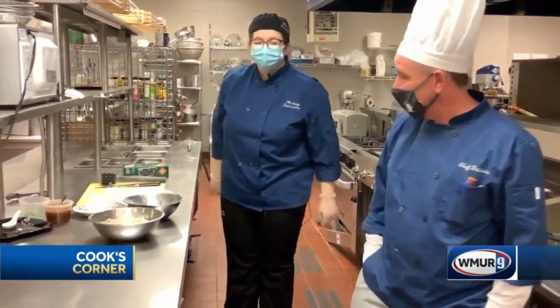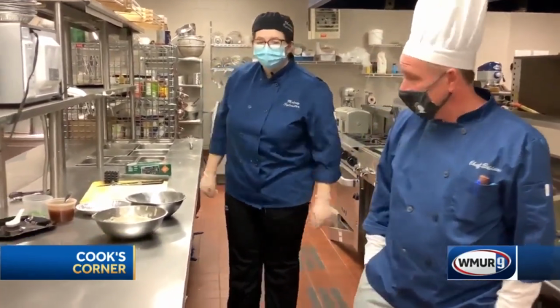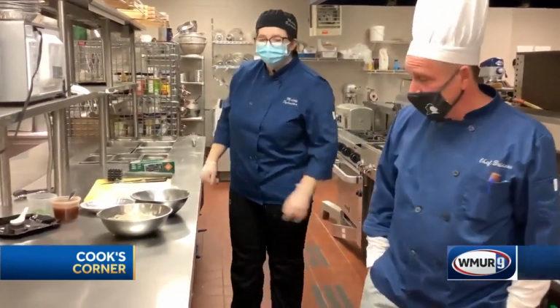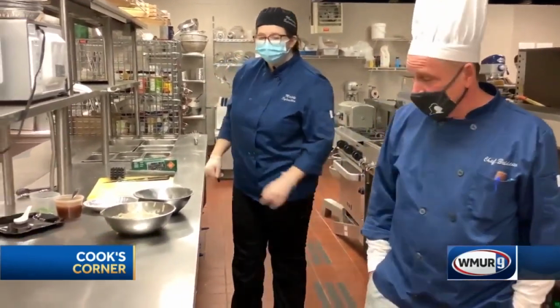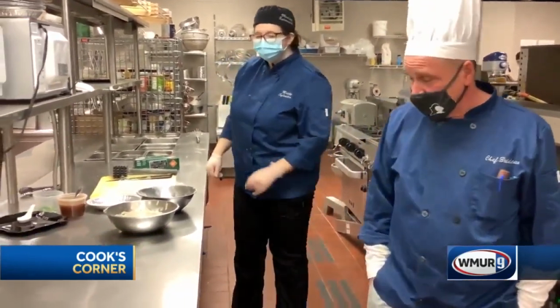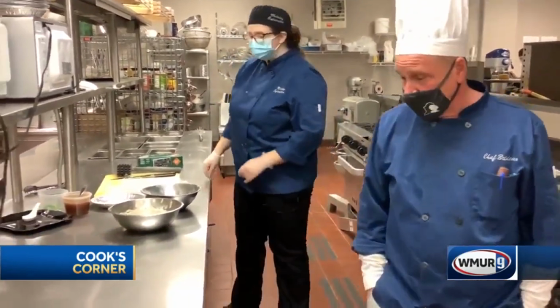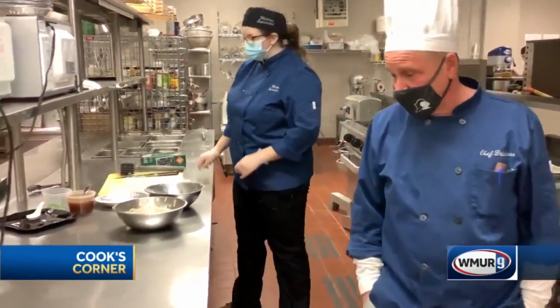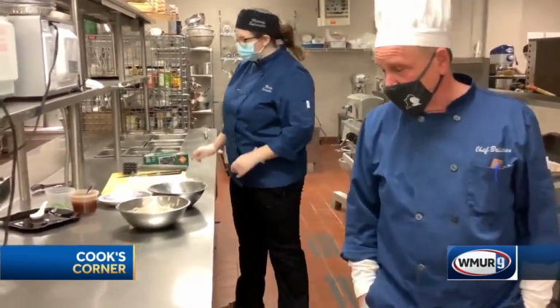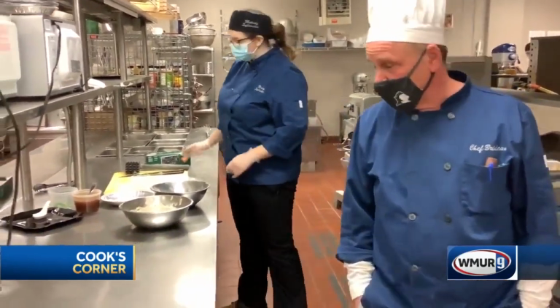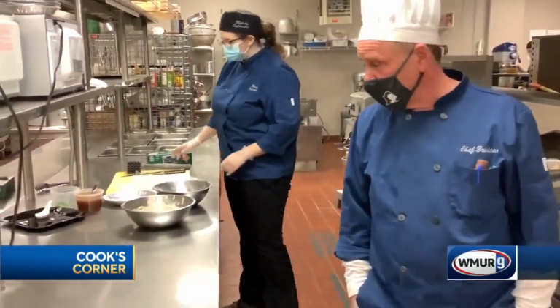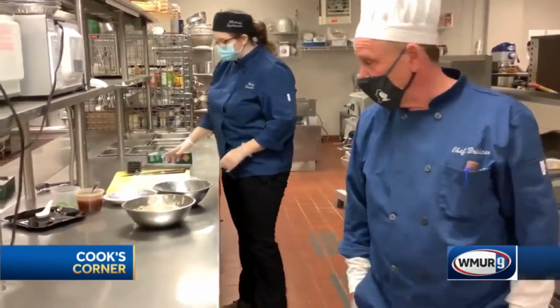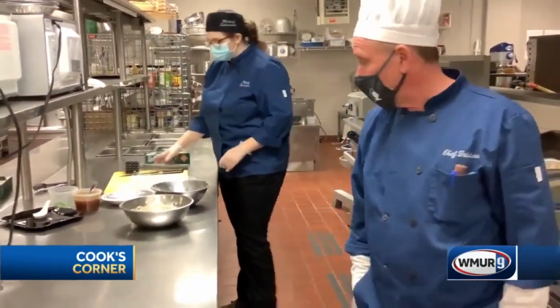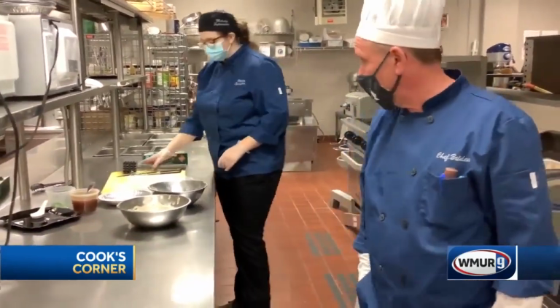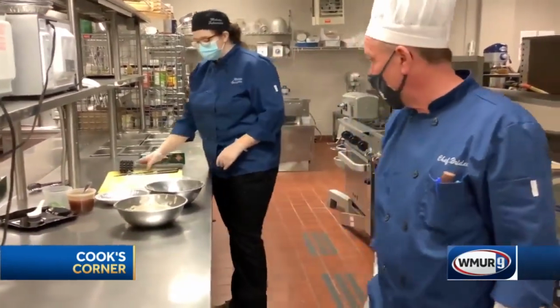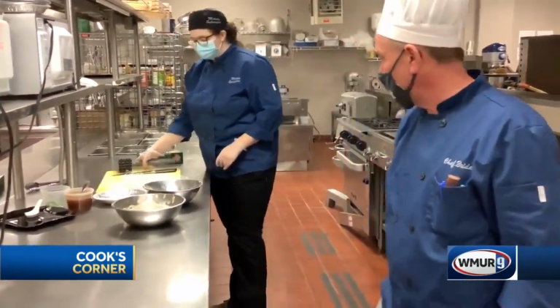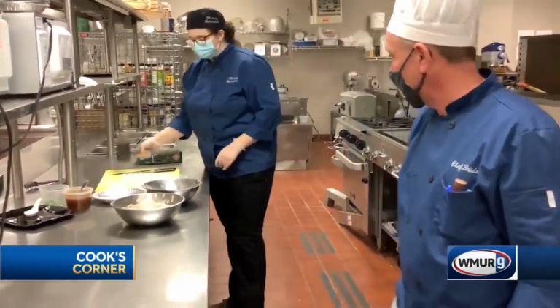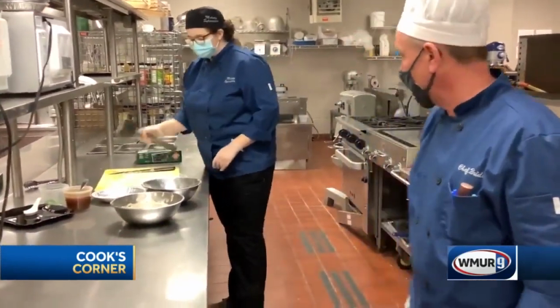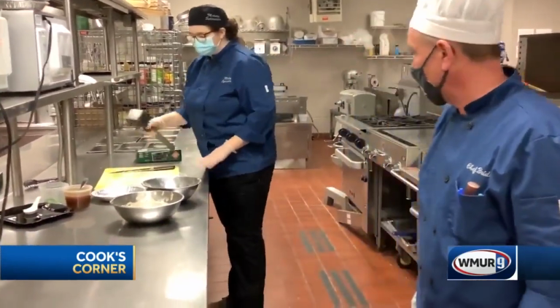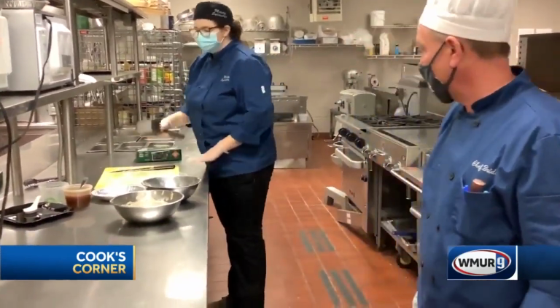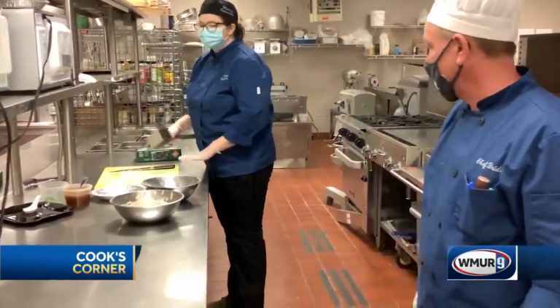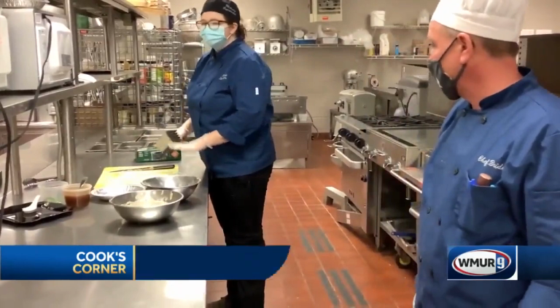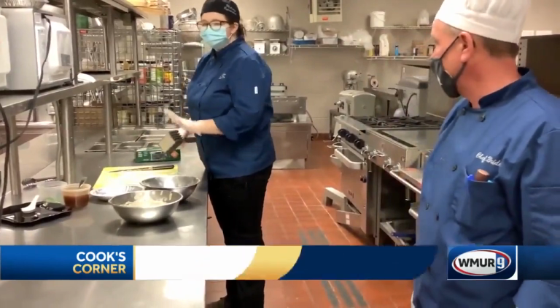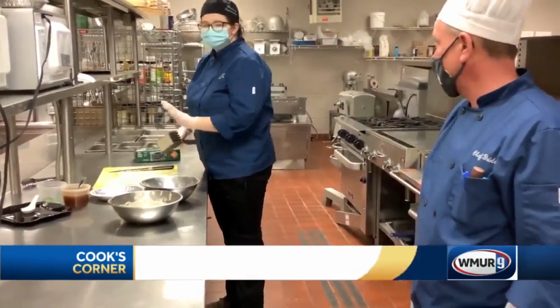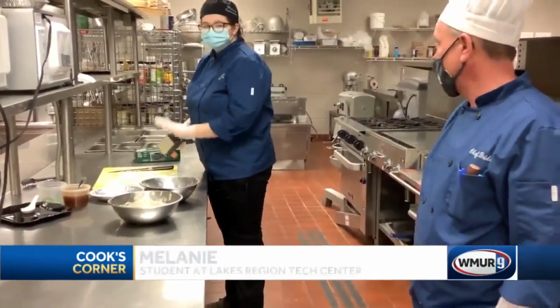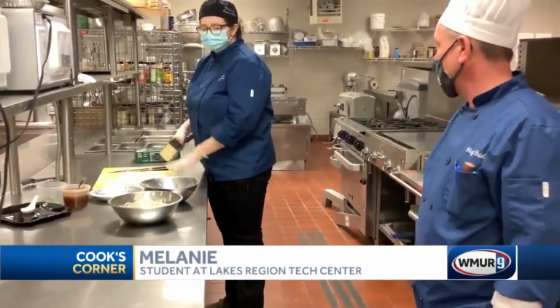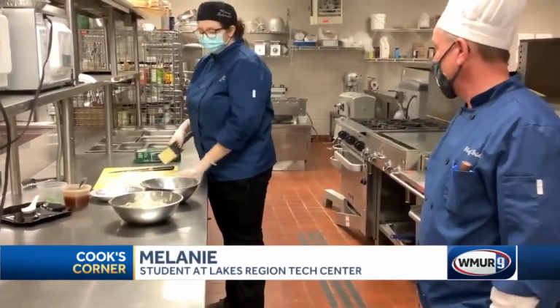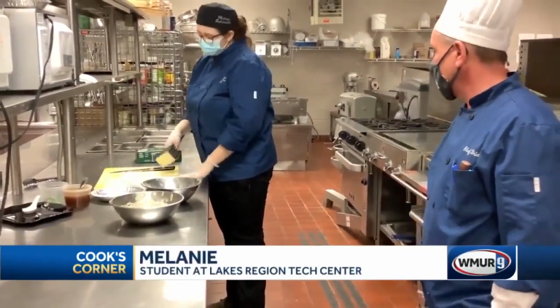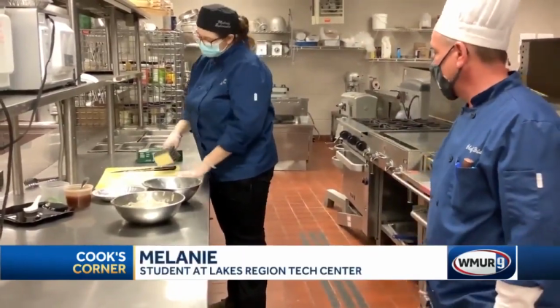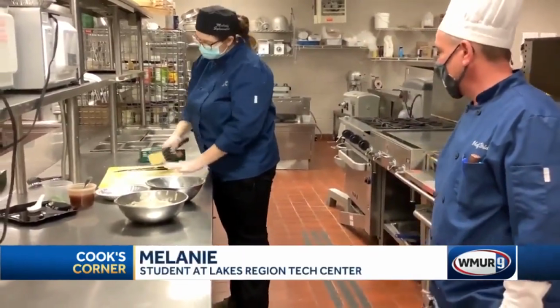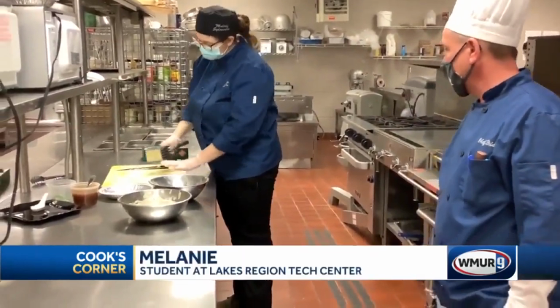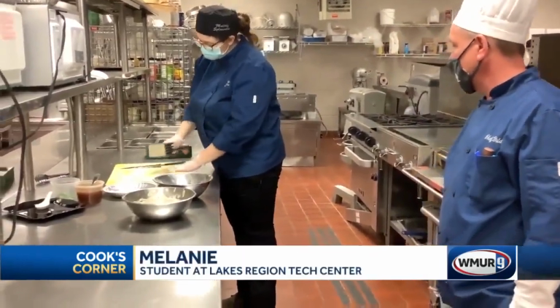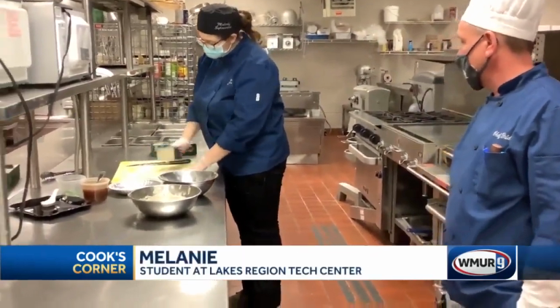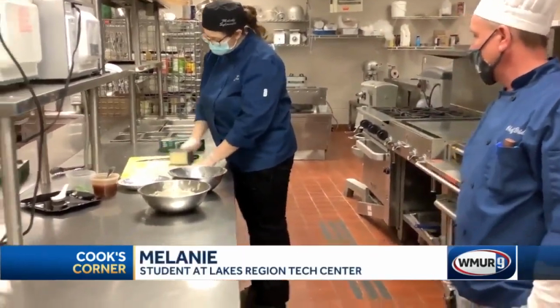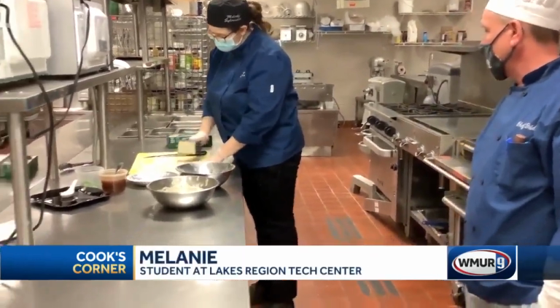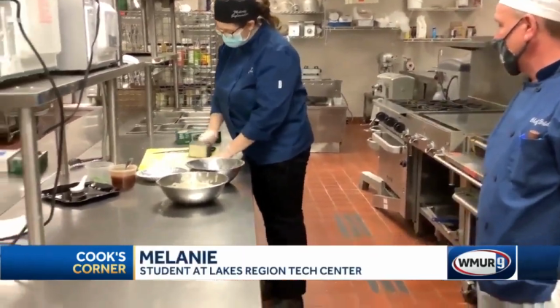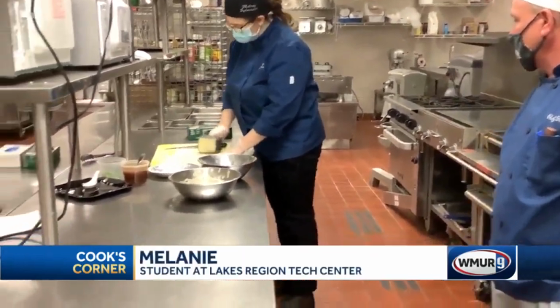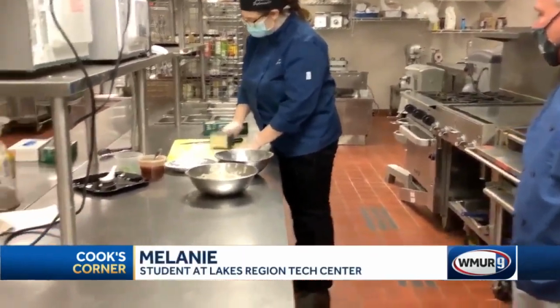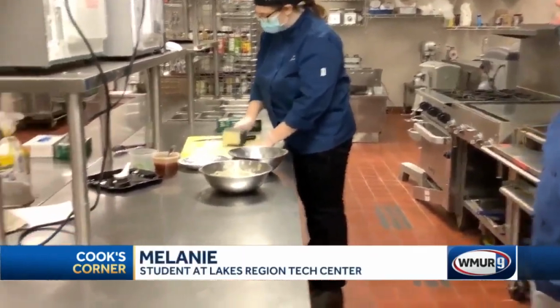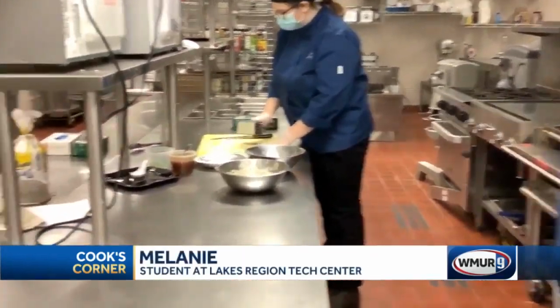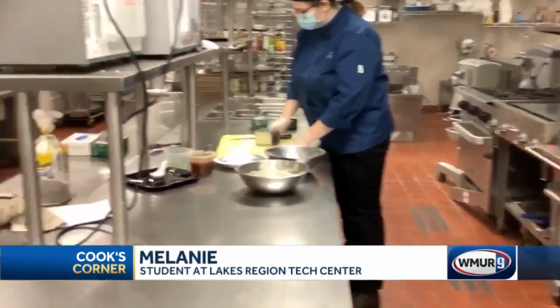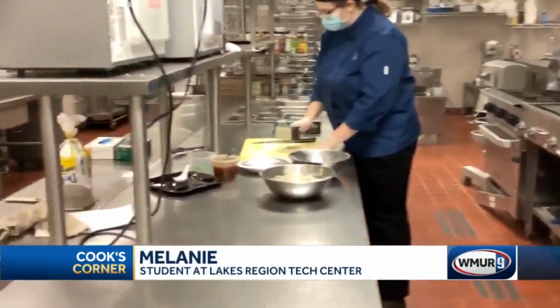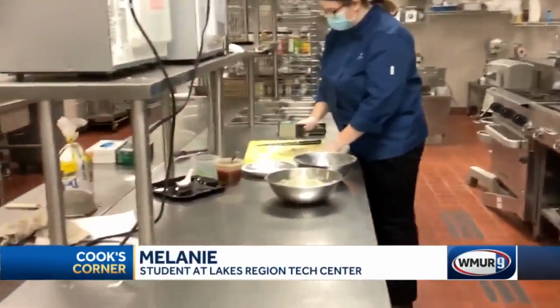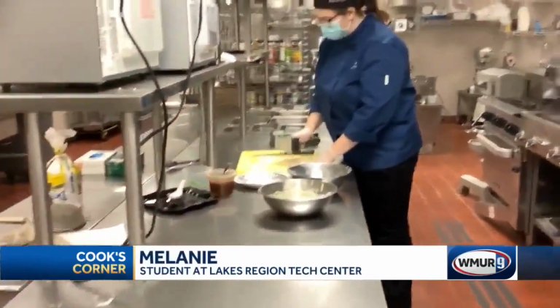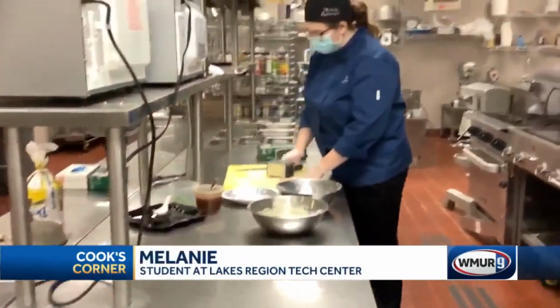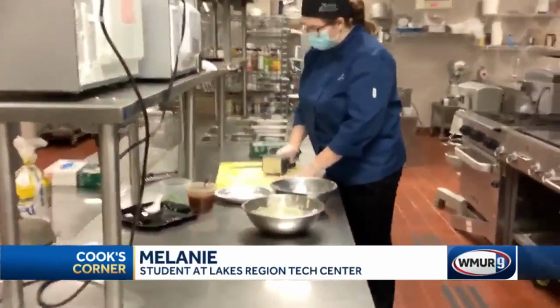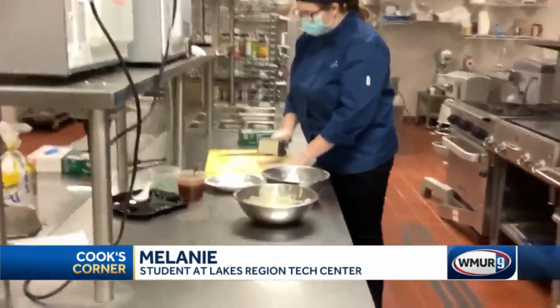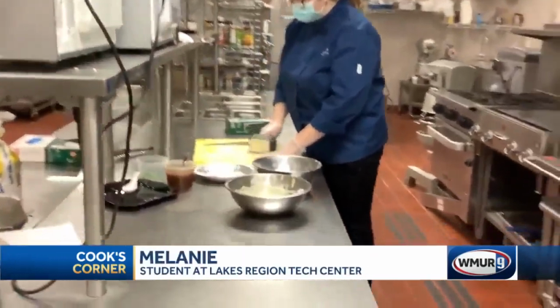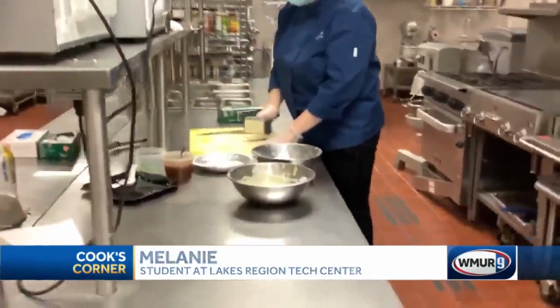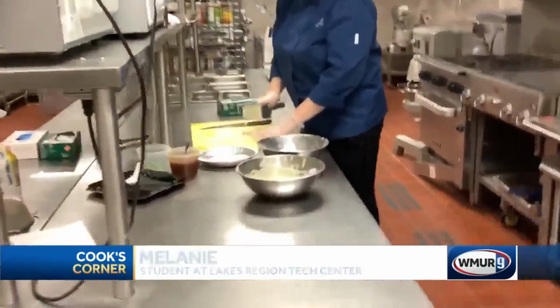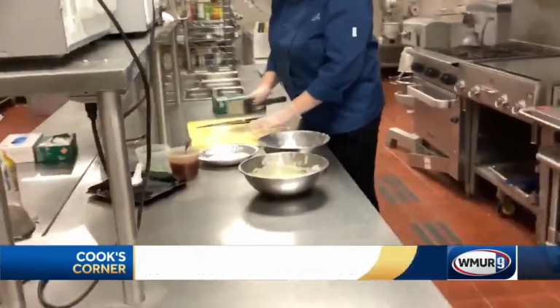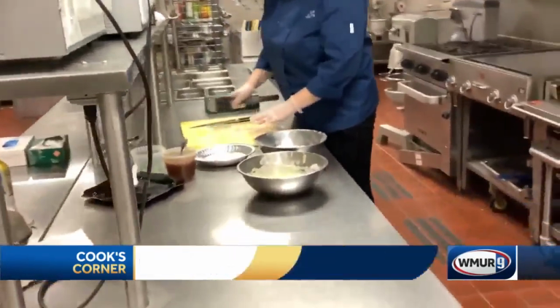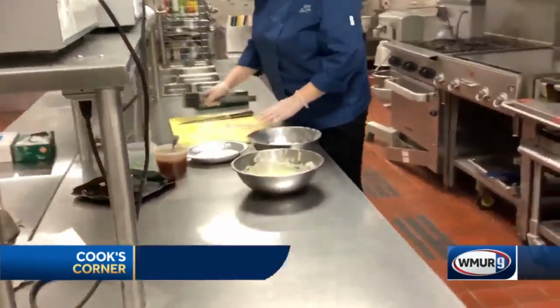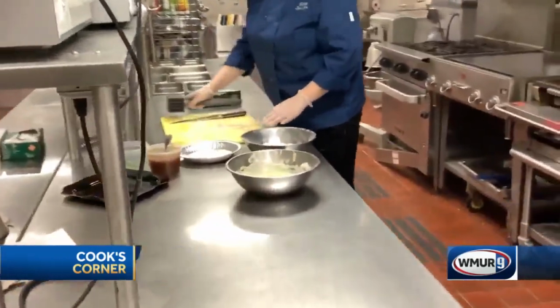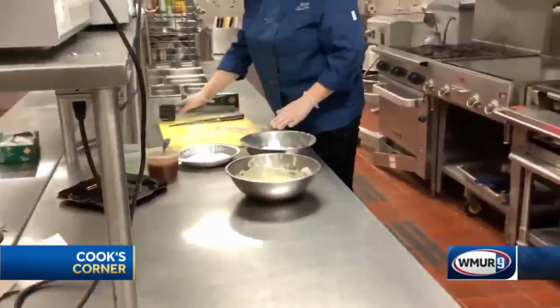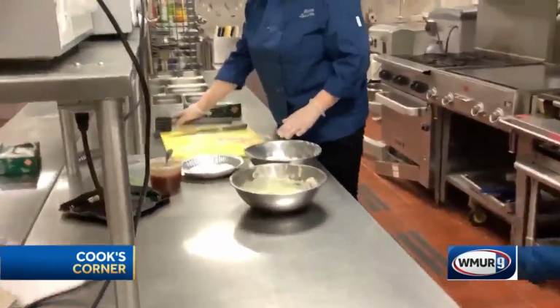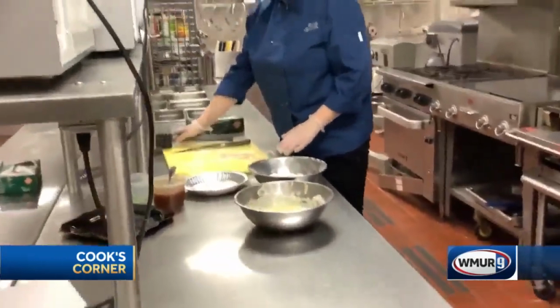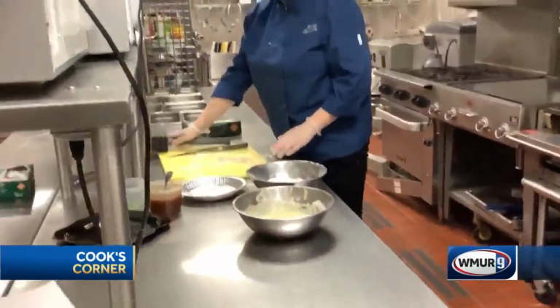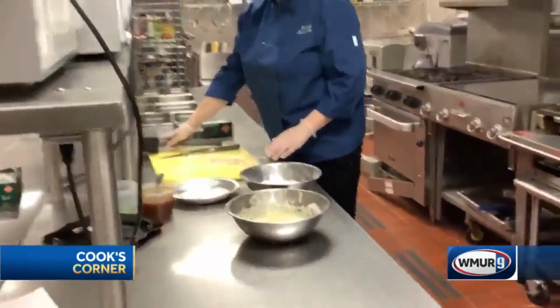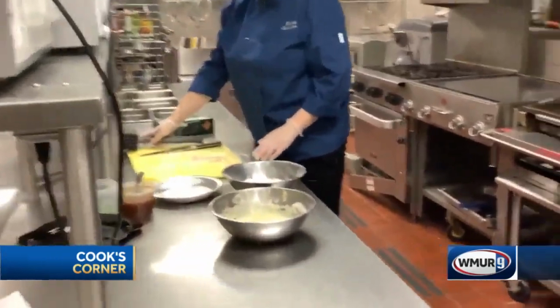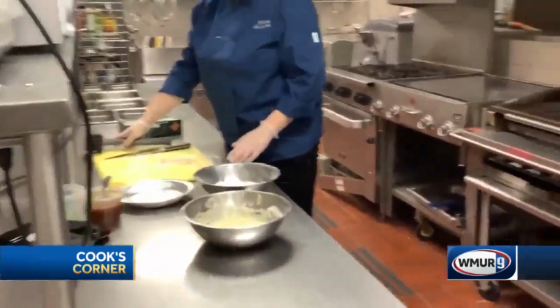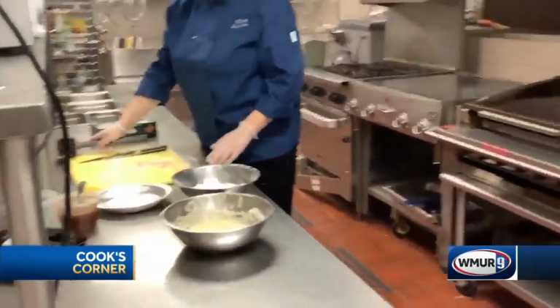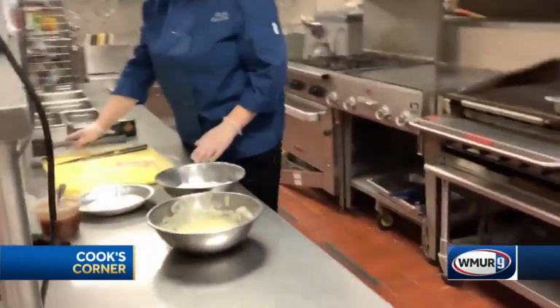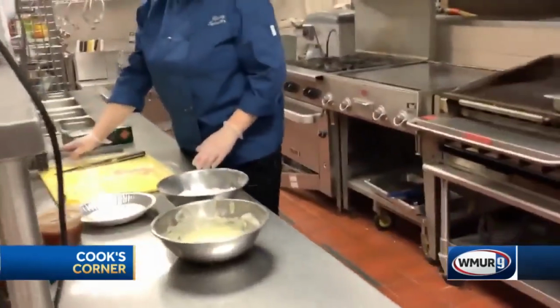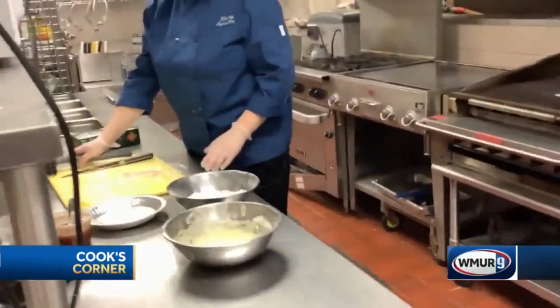So the first thing you're going to want to do is take your chicken breast and you want to pound it so it's an even thickness all the way around.